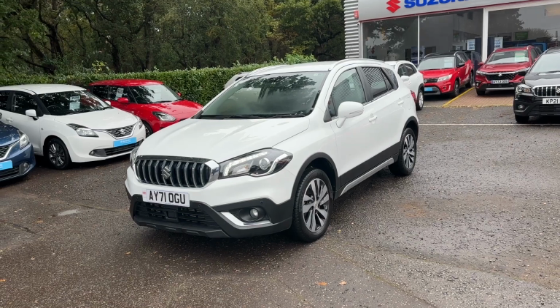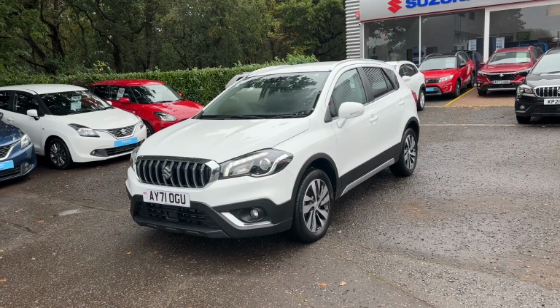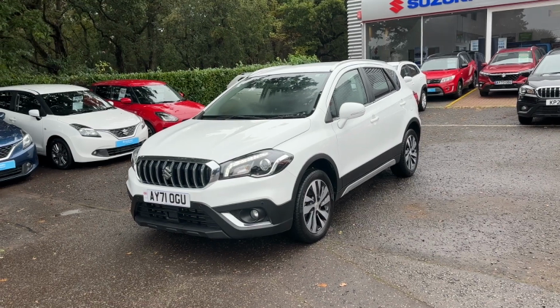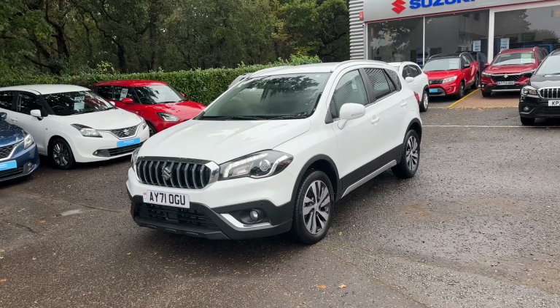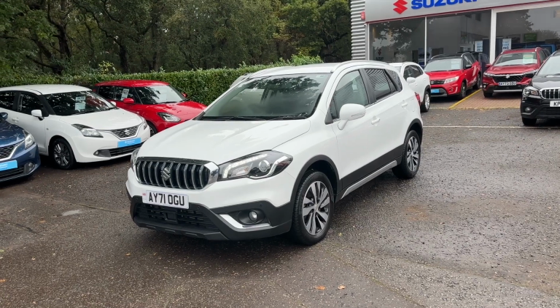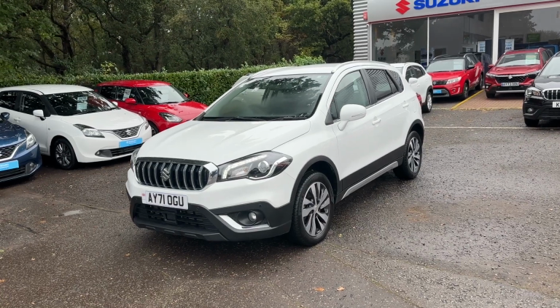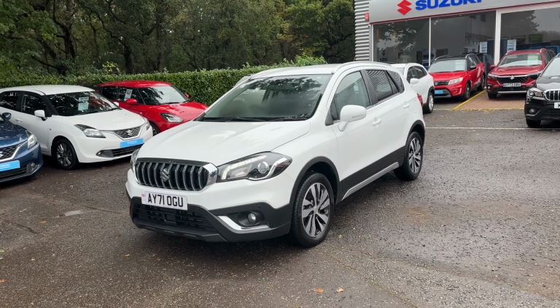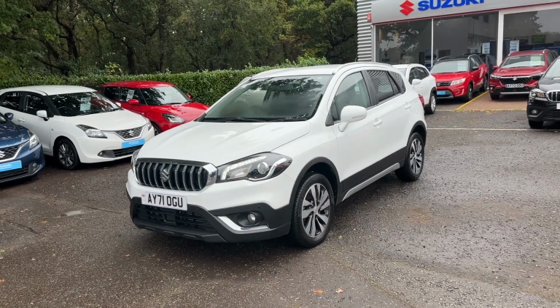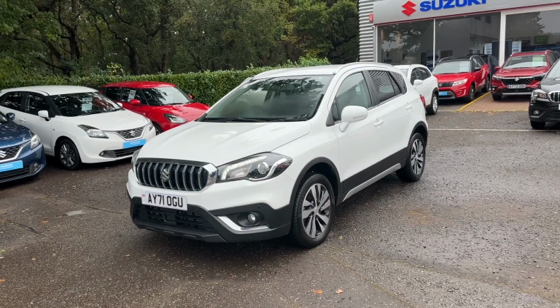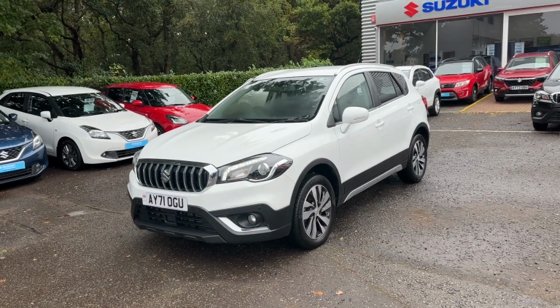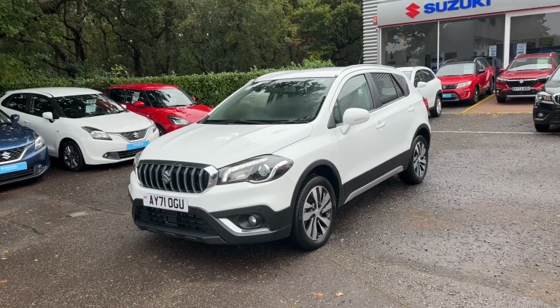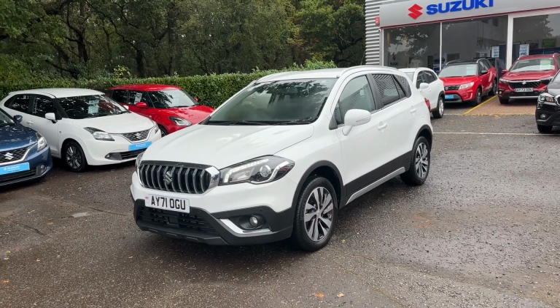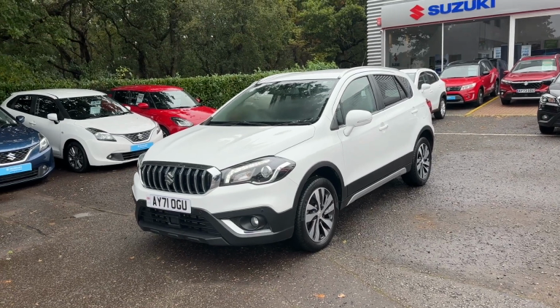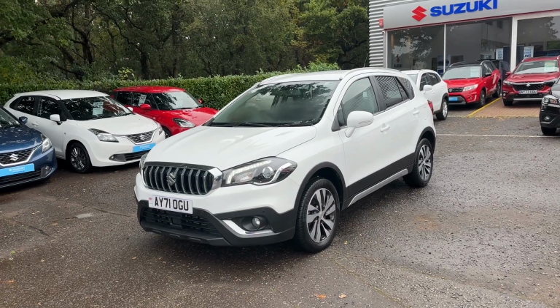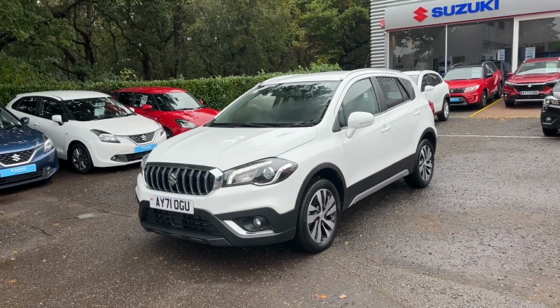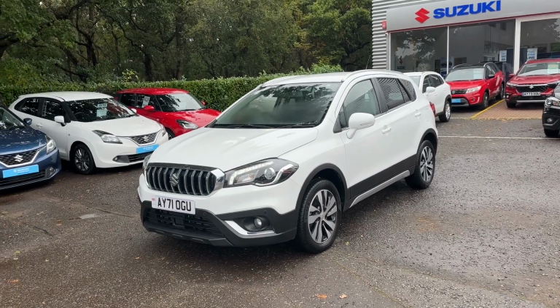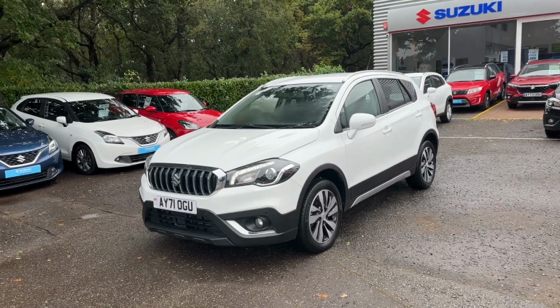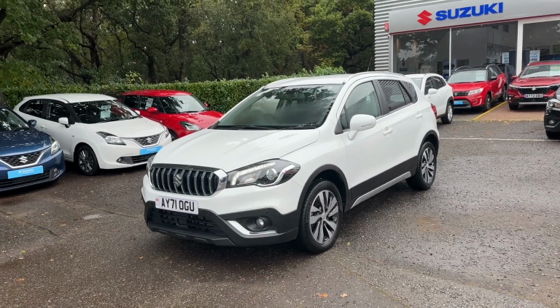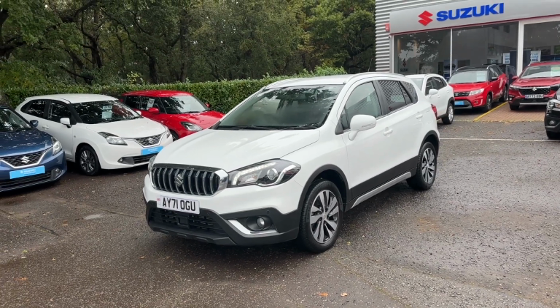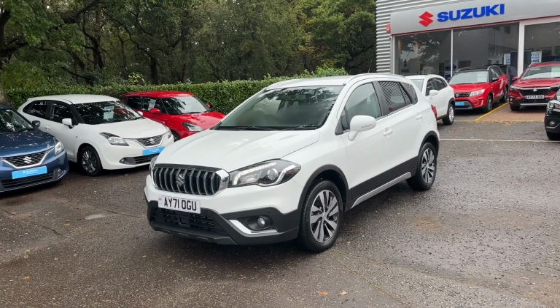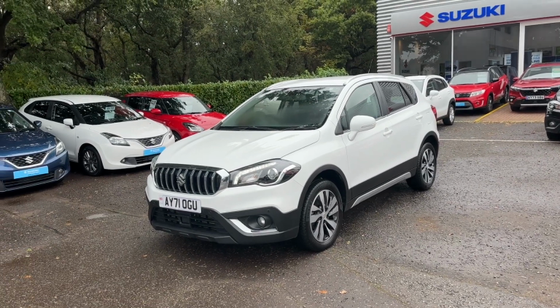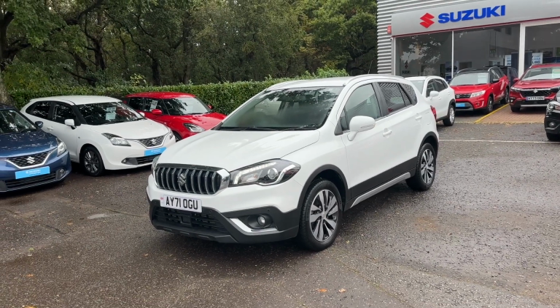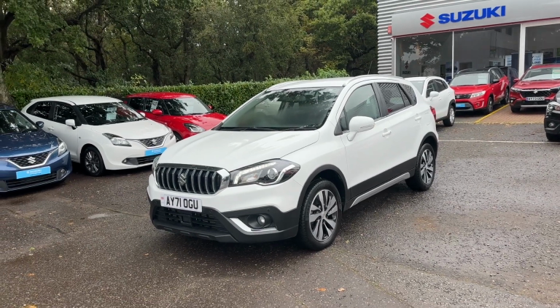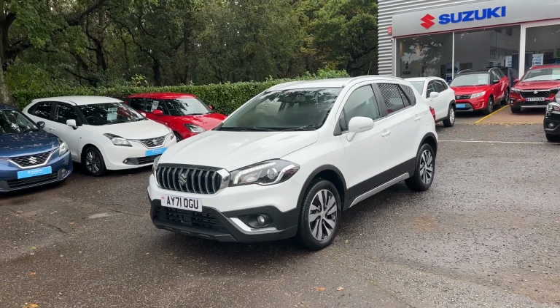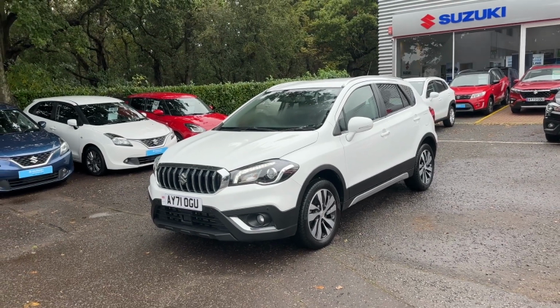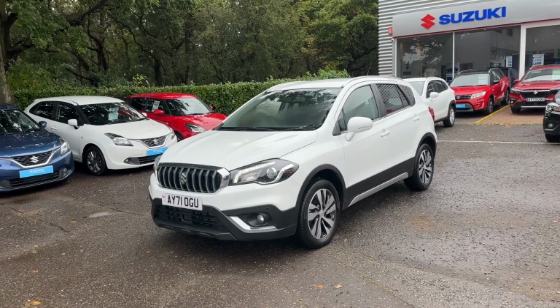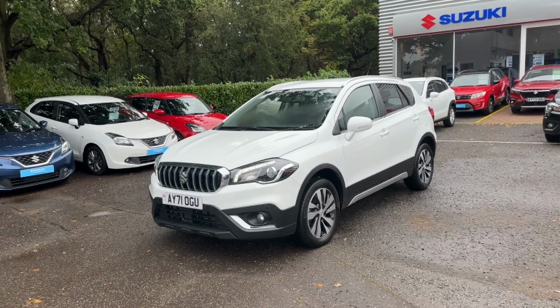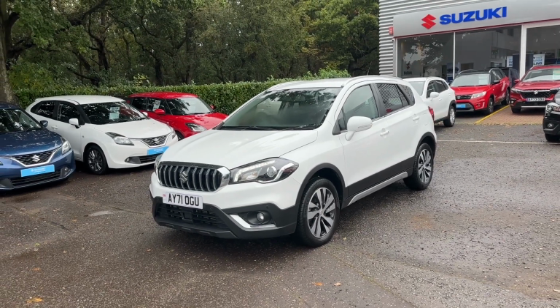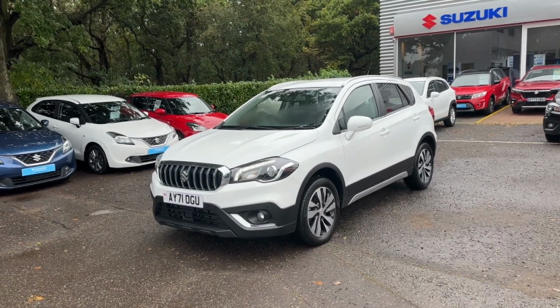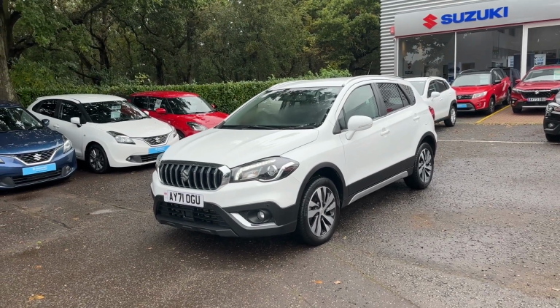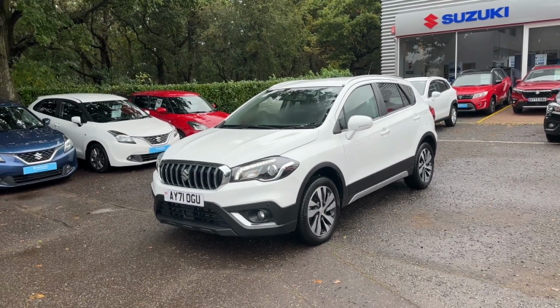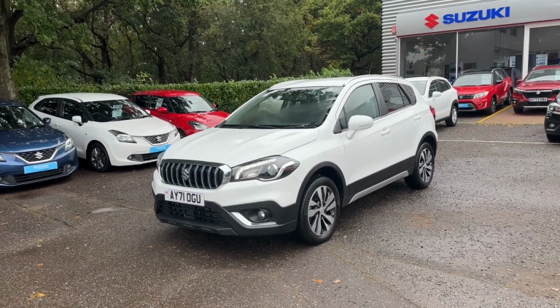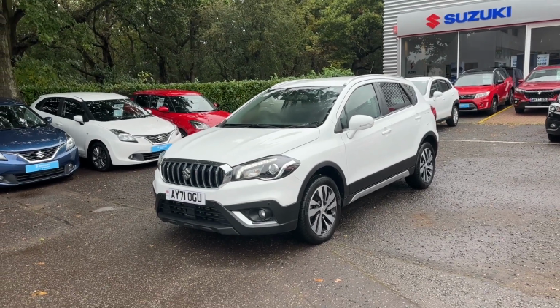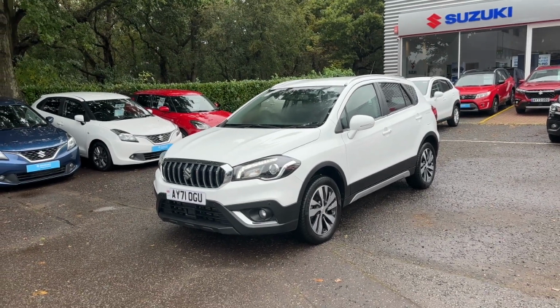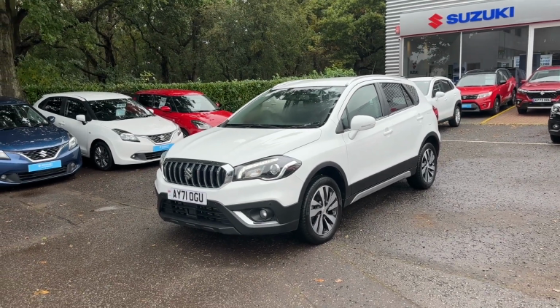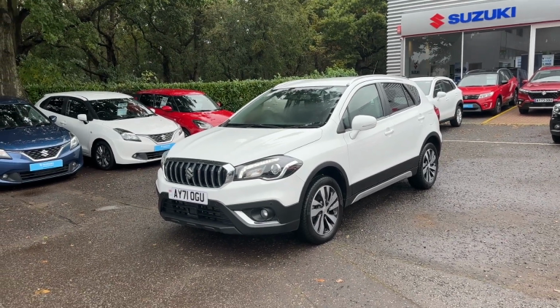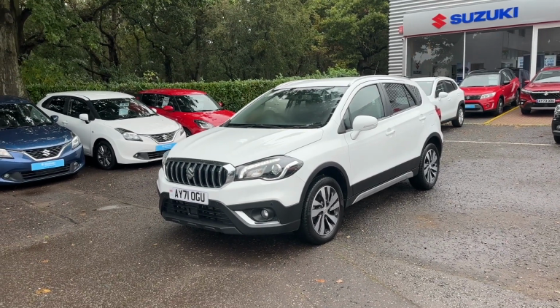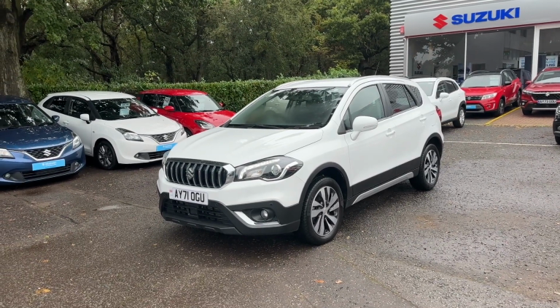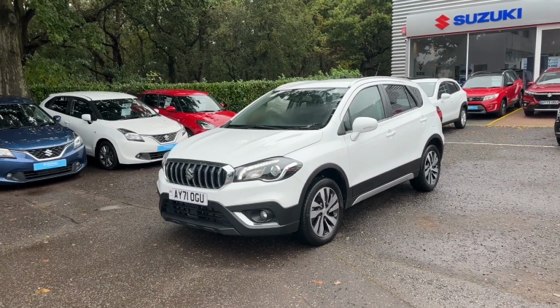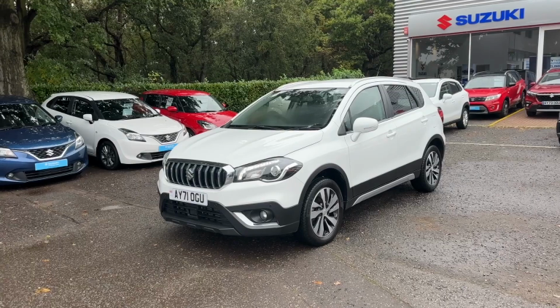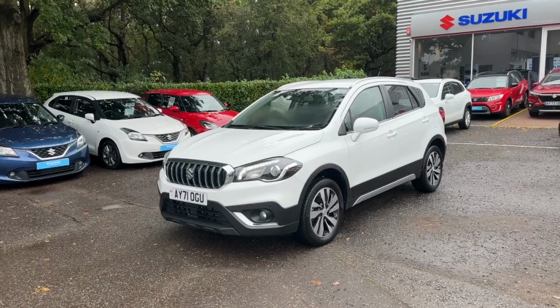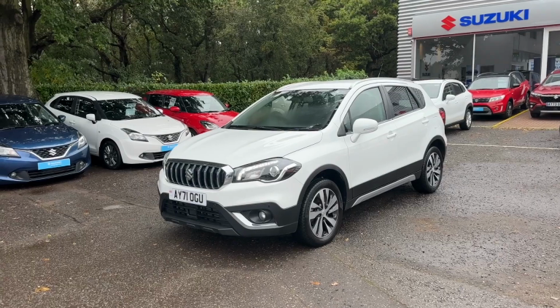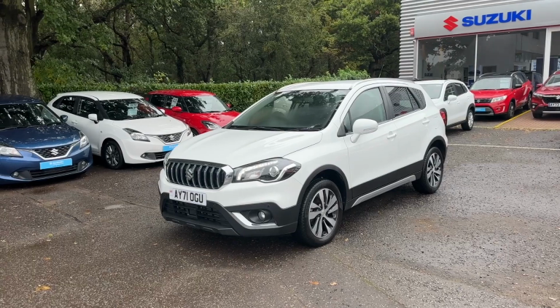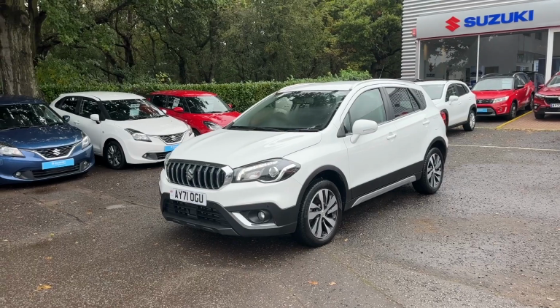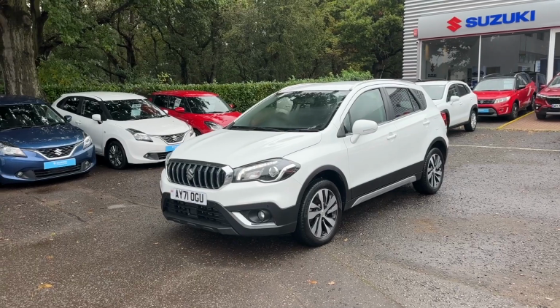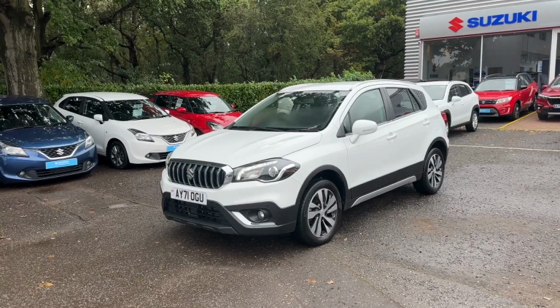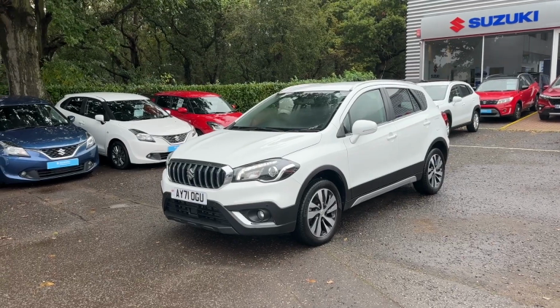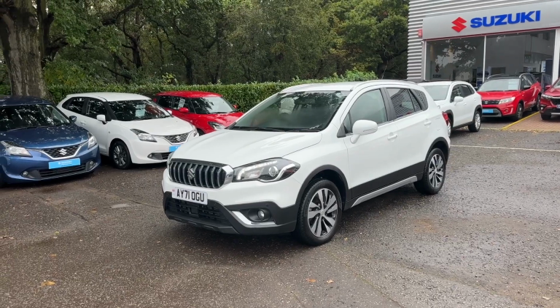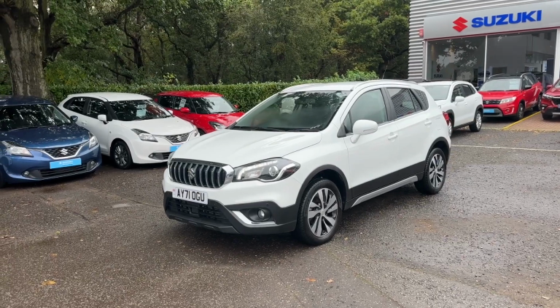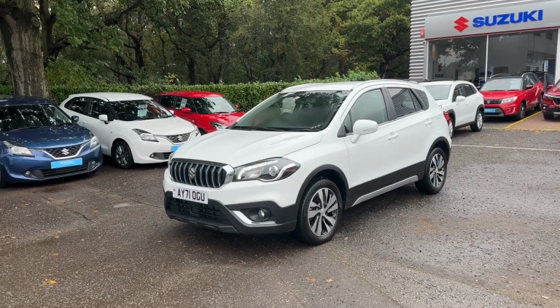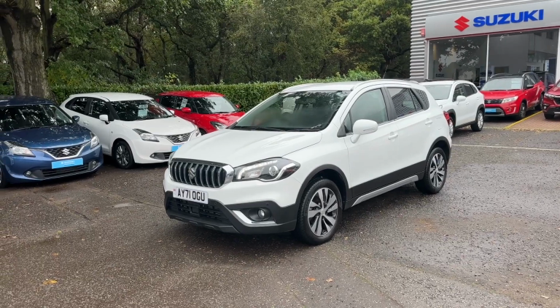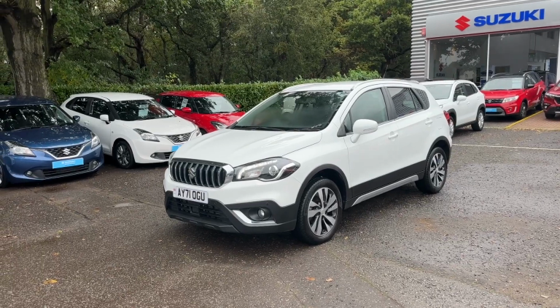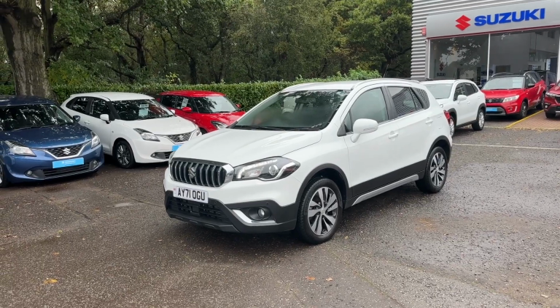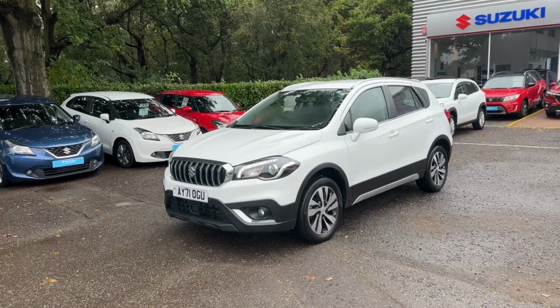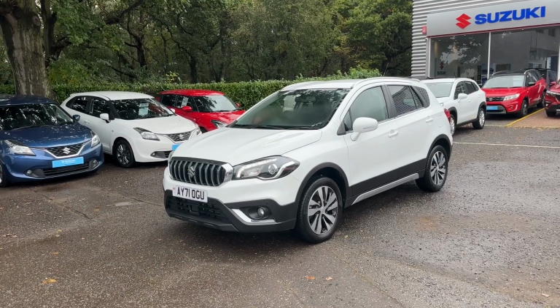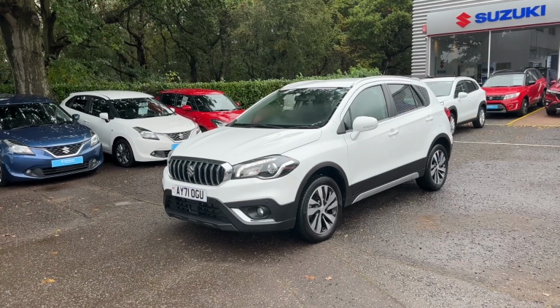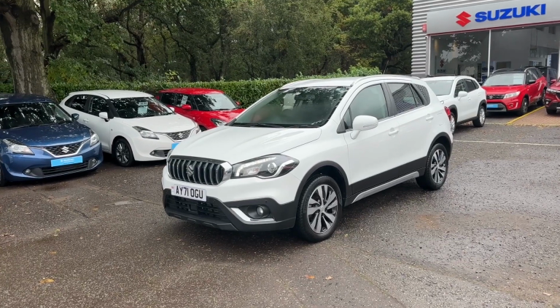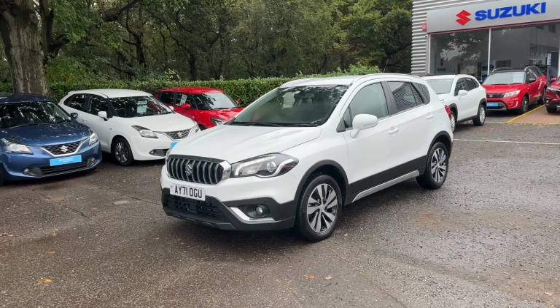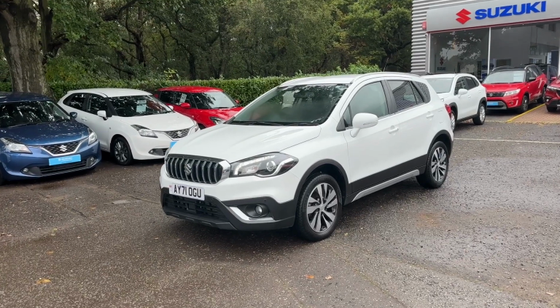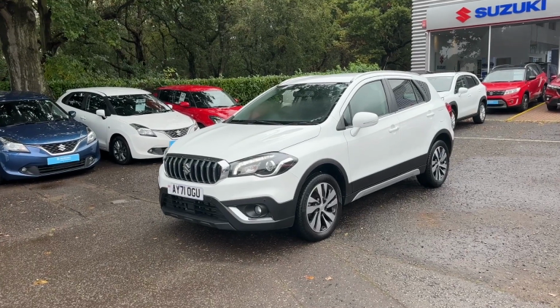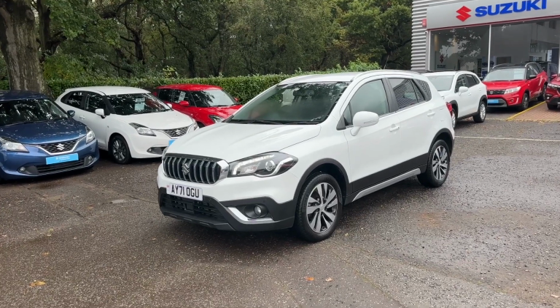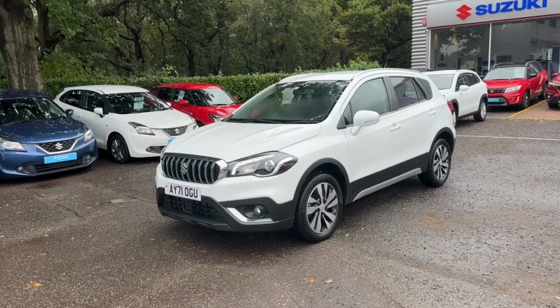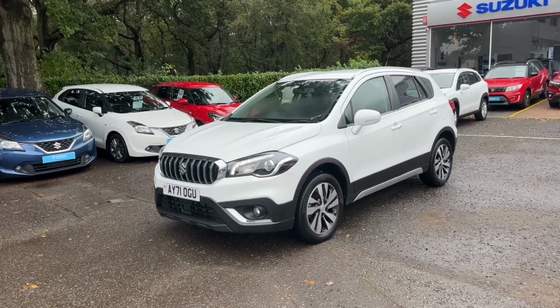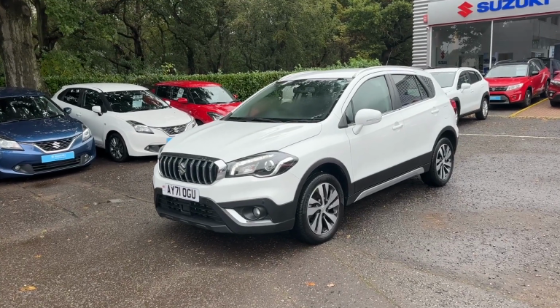Hello, it's Sally at John Banks Suzuki in Ipswich. Just wanted to show you around this SX4 S-Cross we've had come into stock.